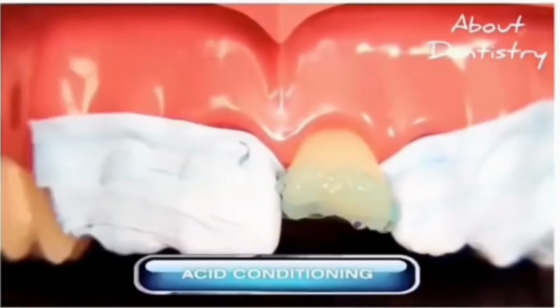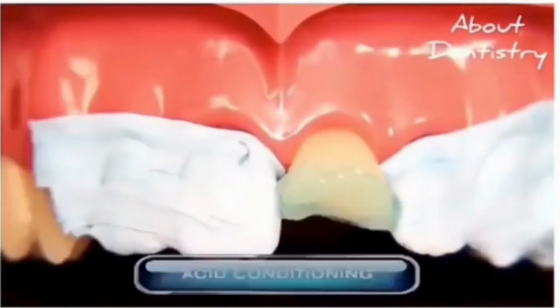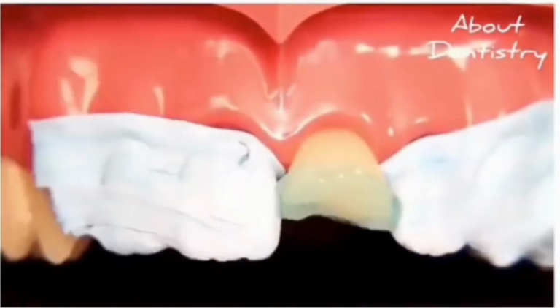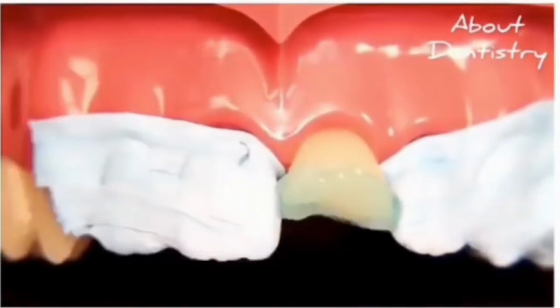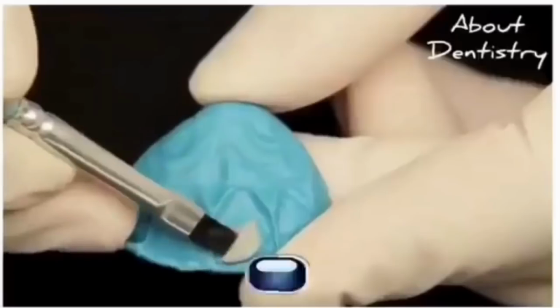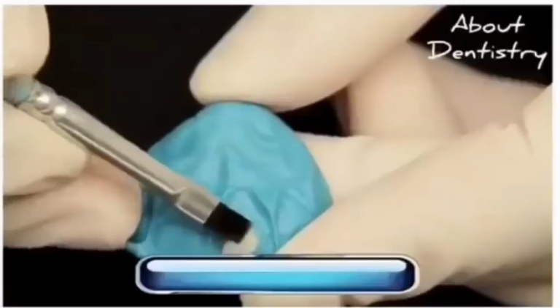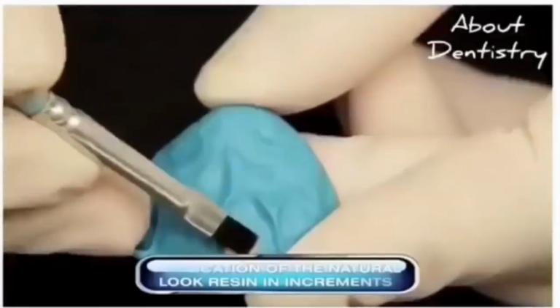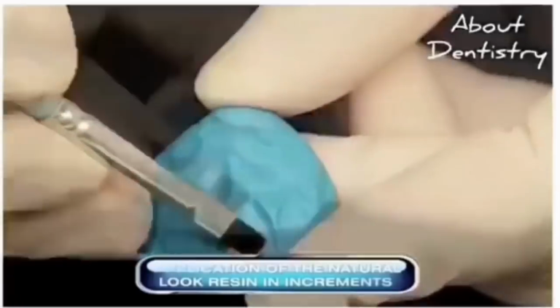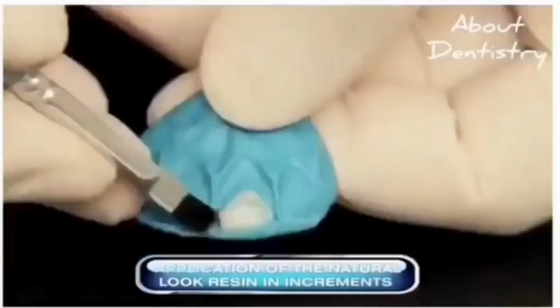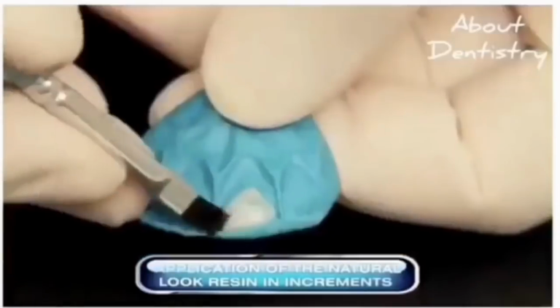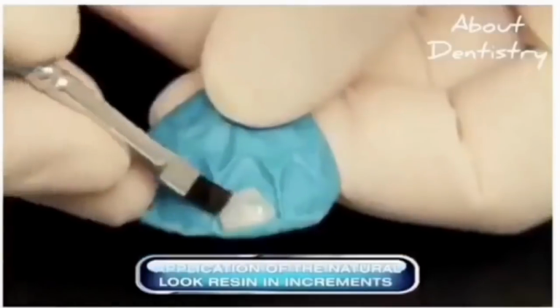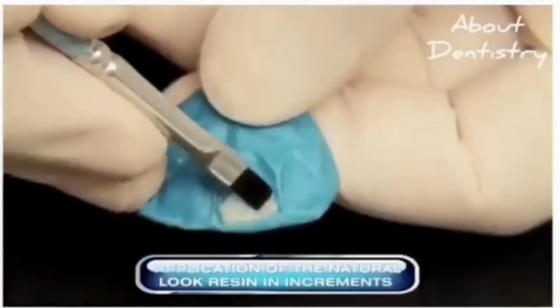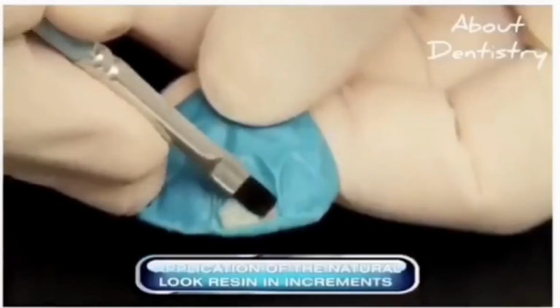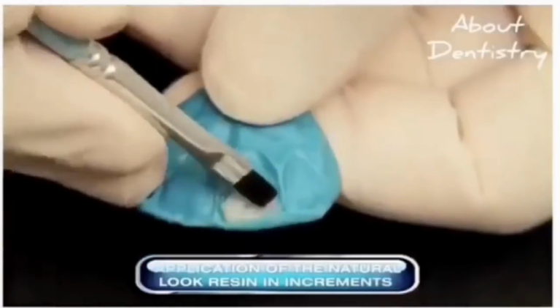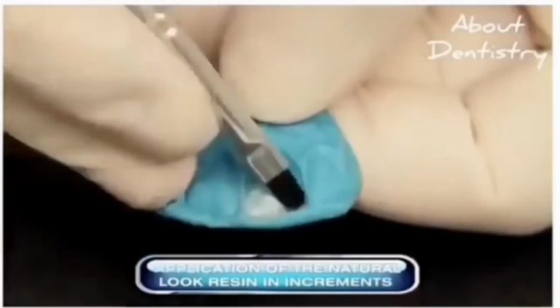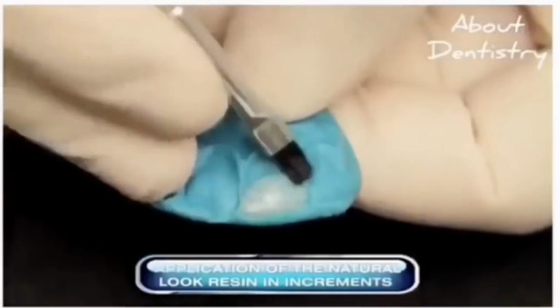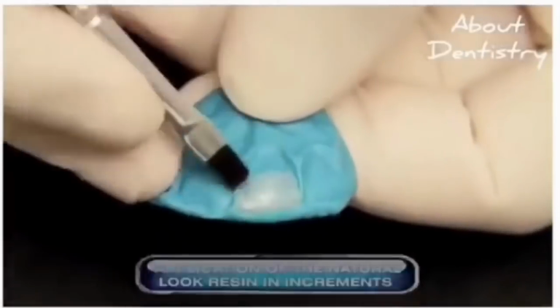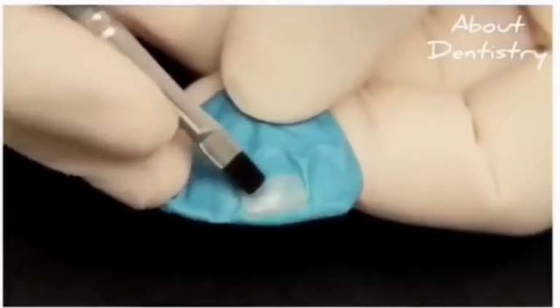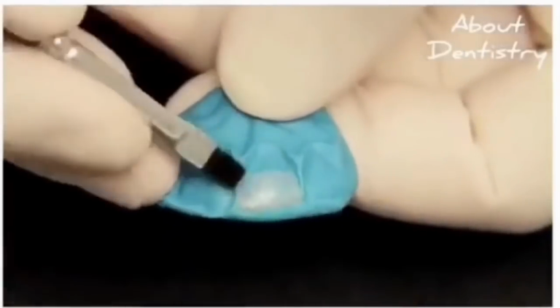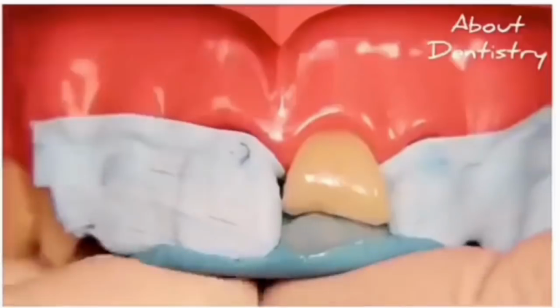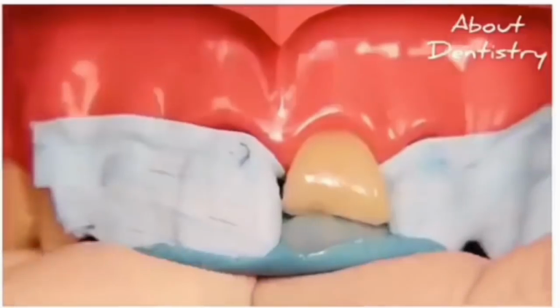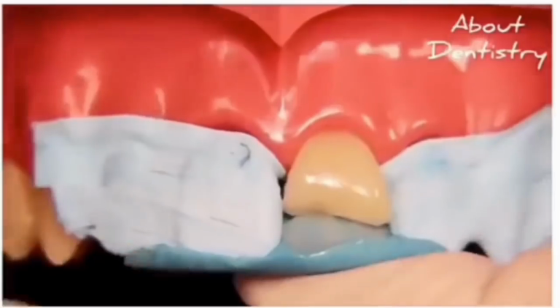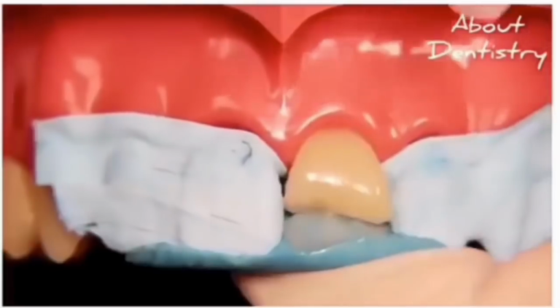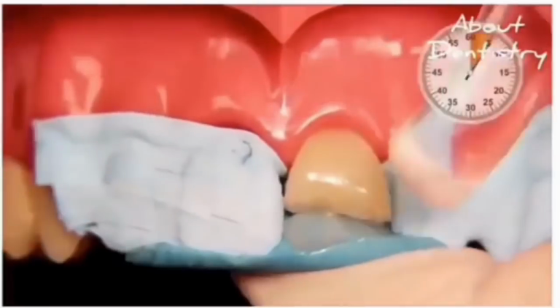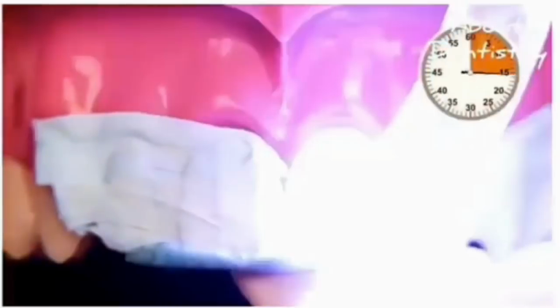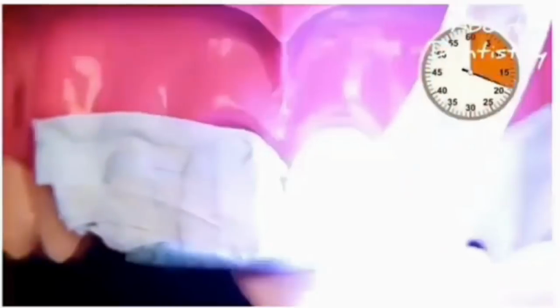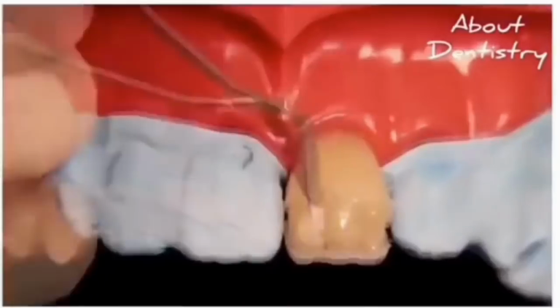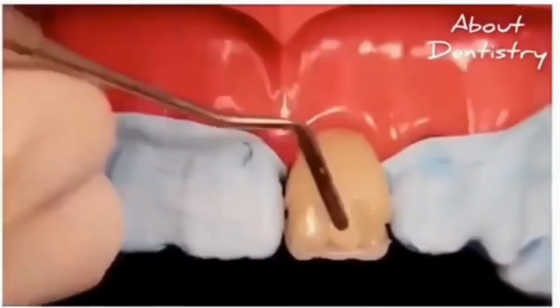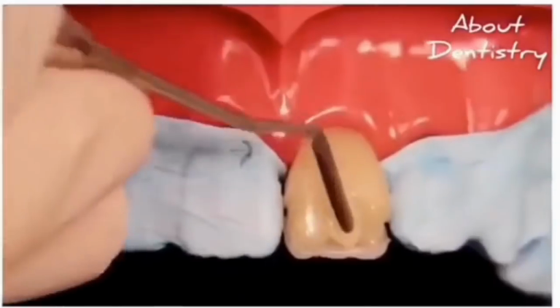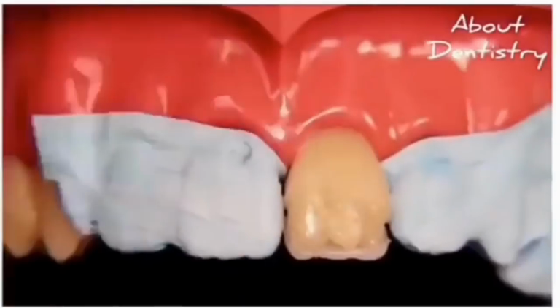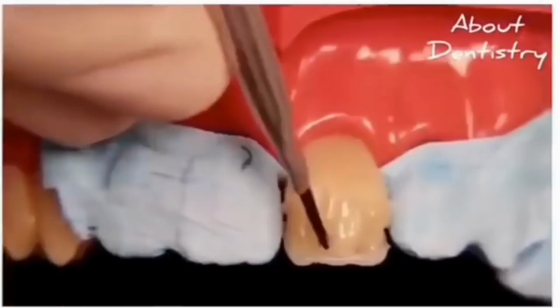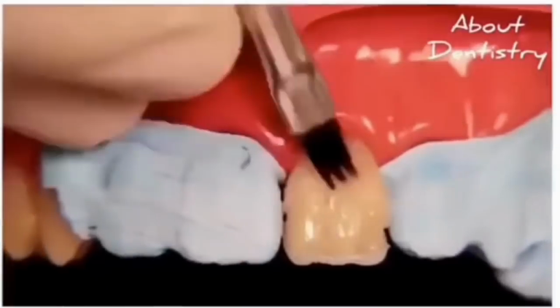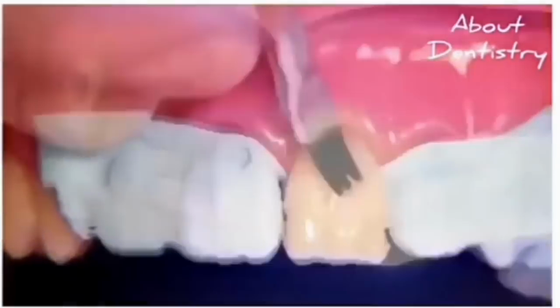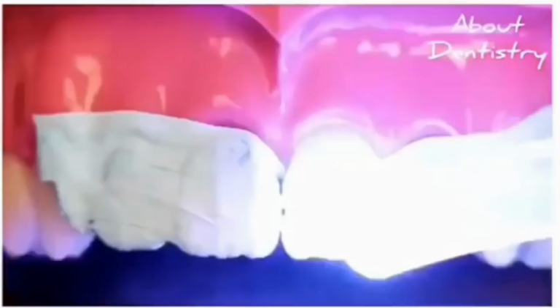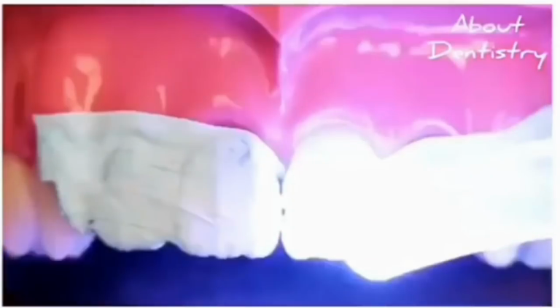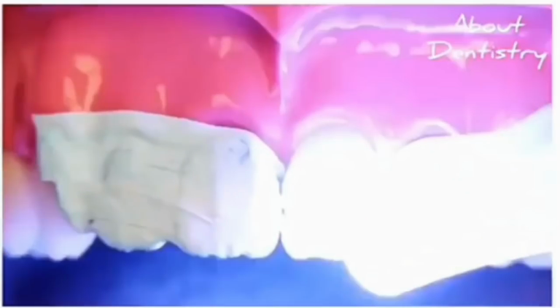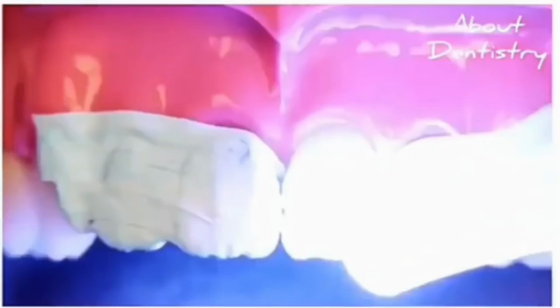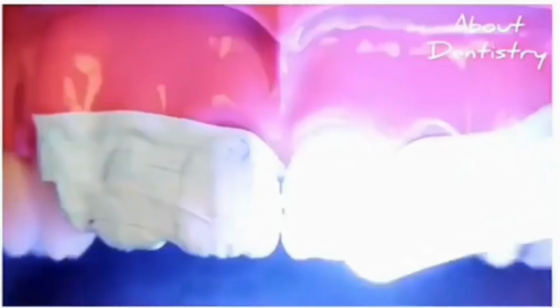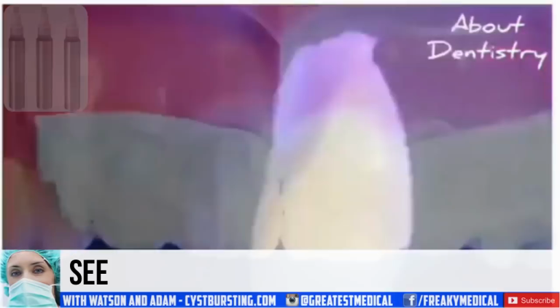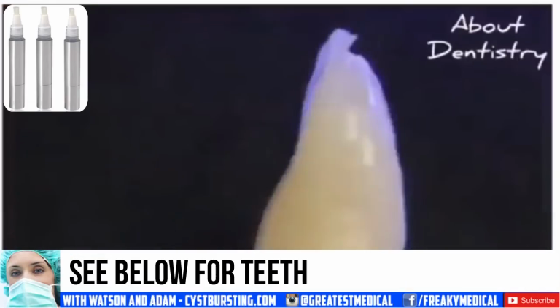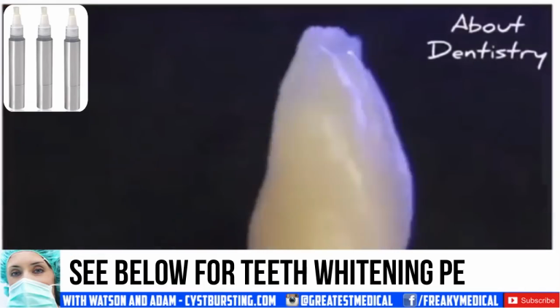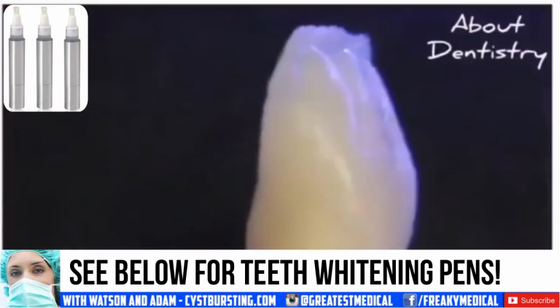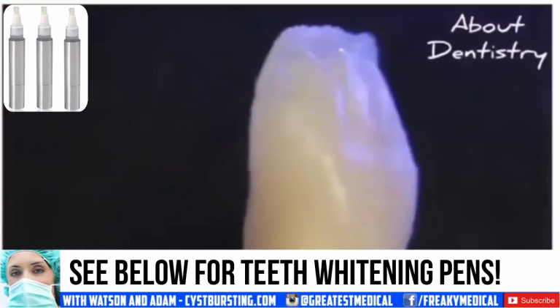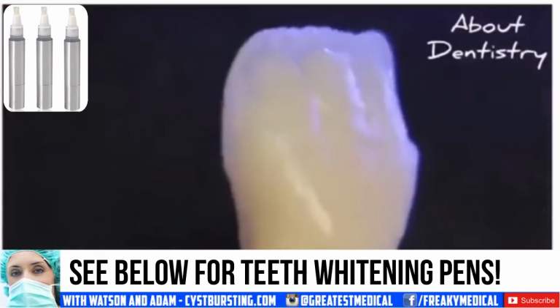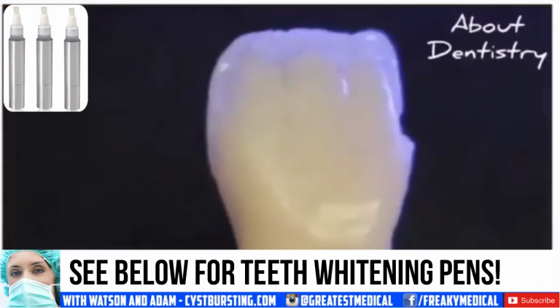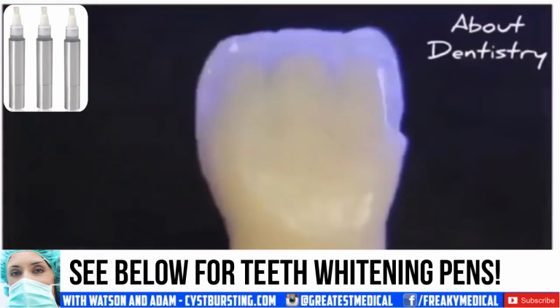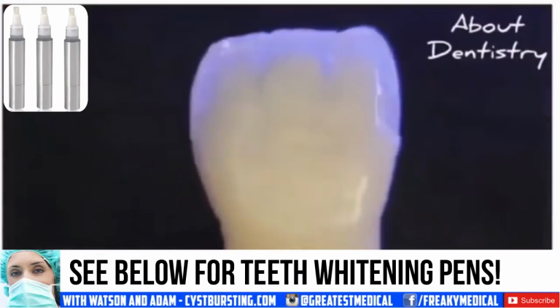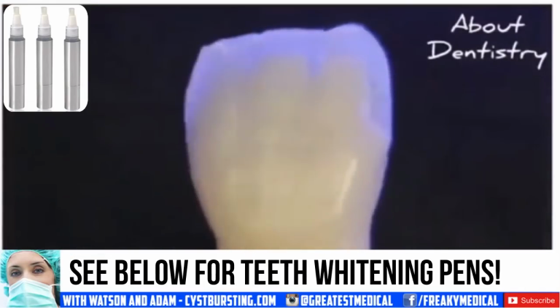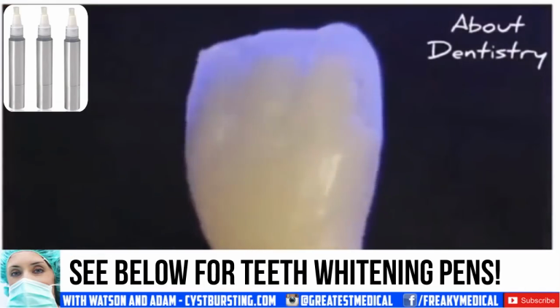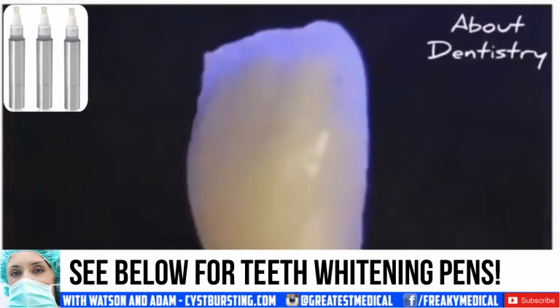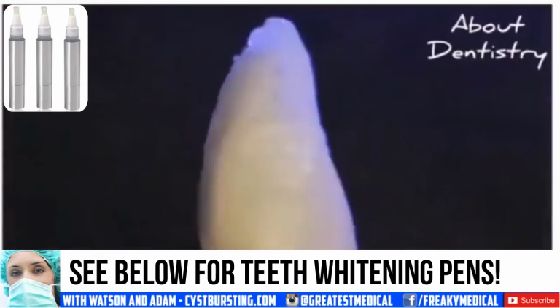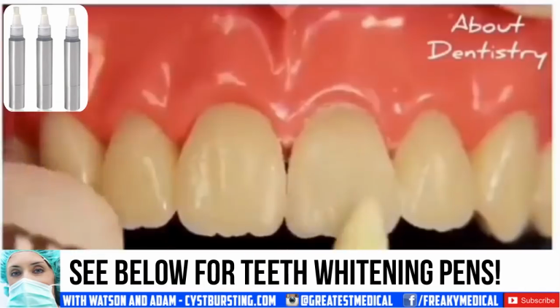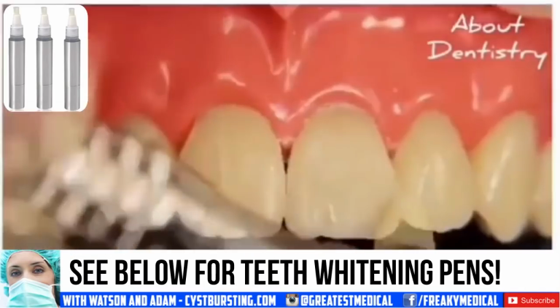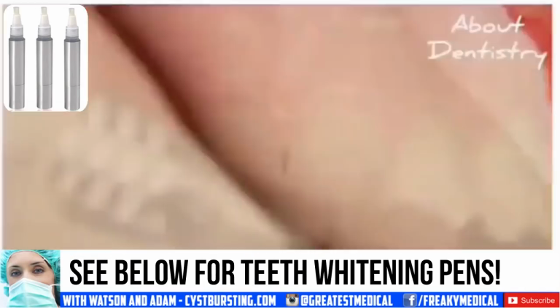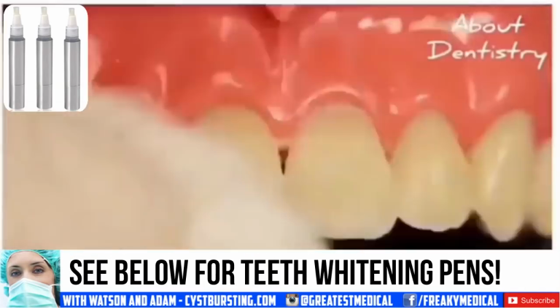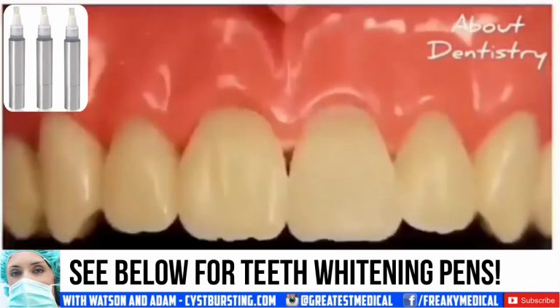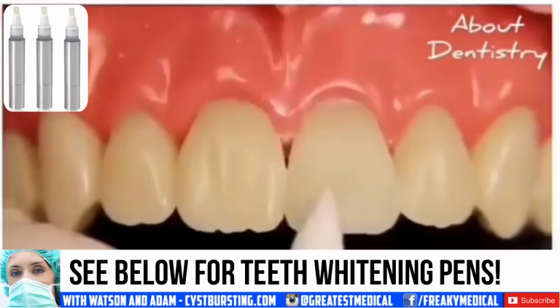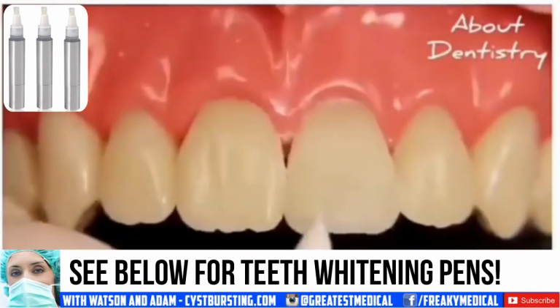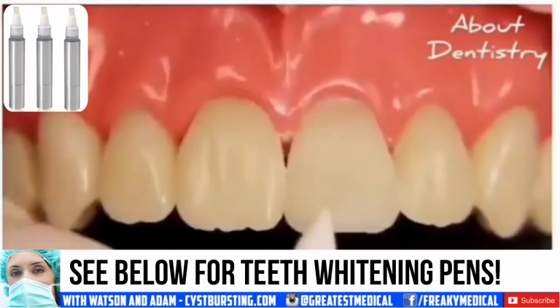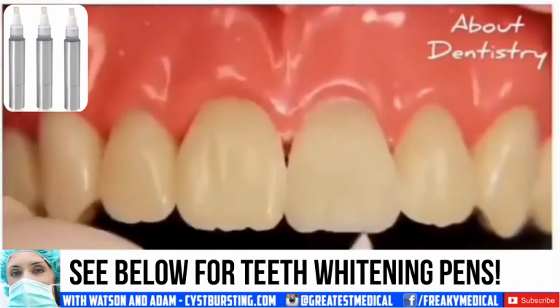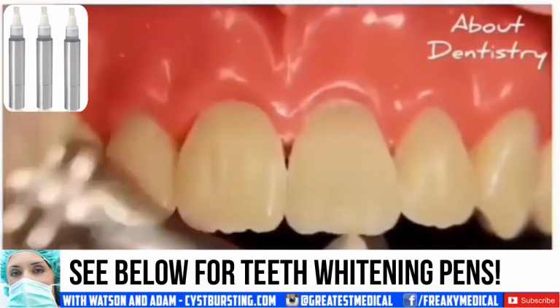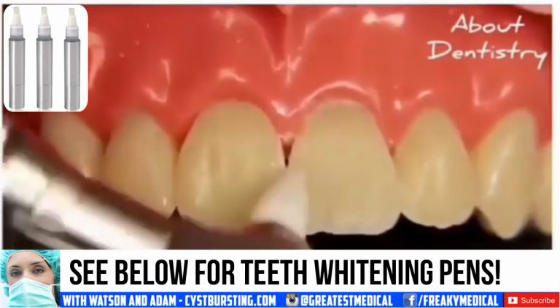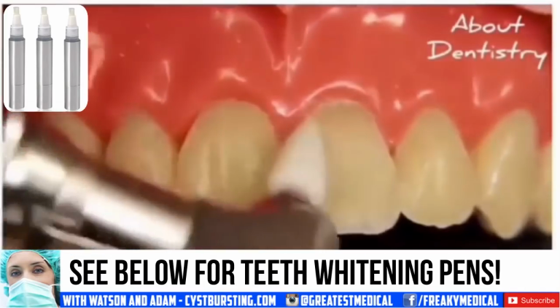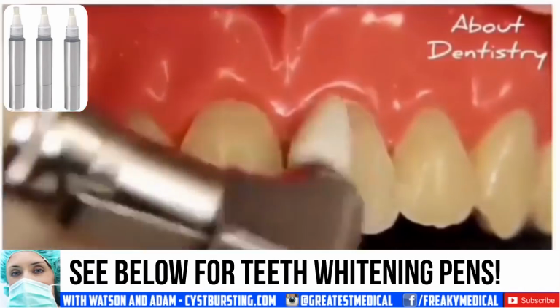Speaking of dental restoration, check out our teeth whitening pens. They make a great gift or stocking stuffer, and are perfect for travel.